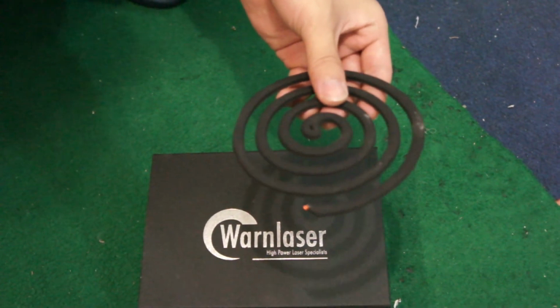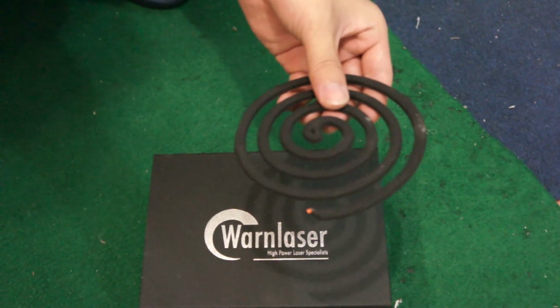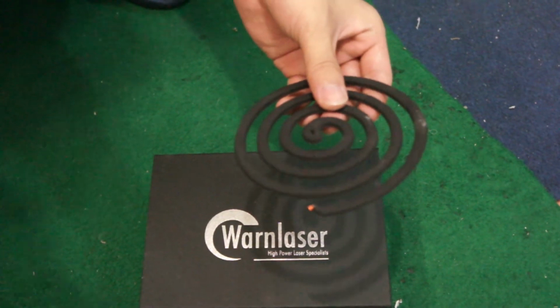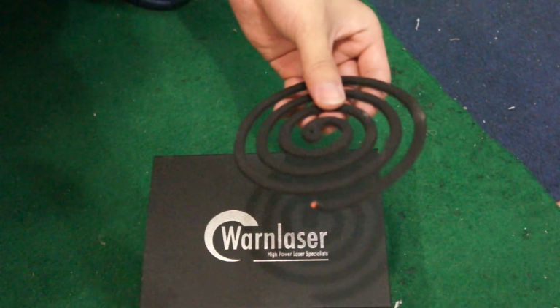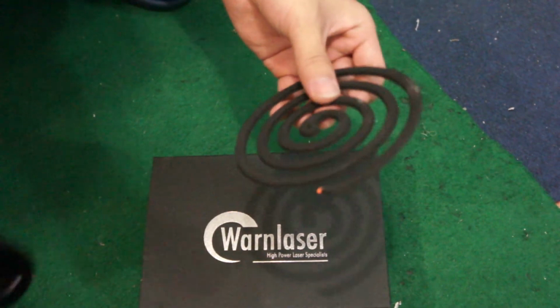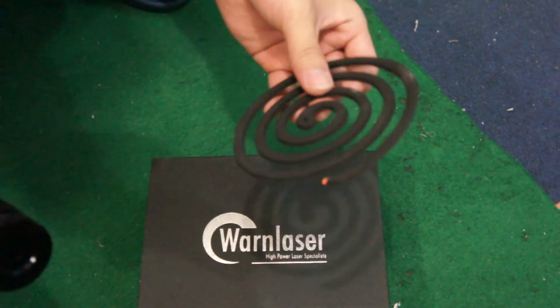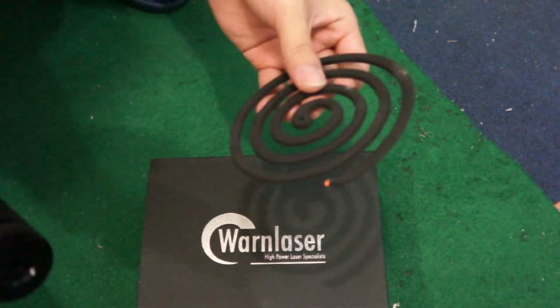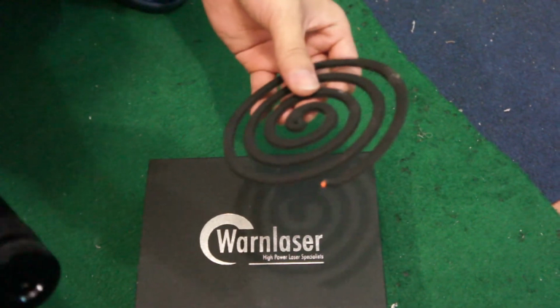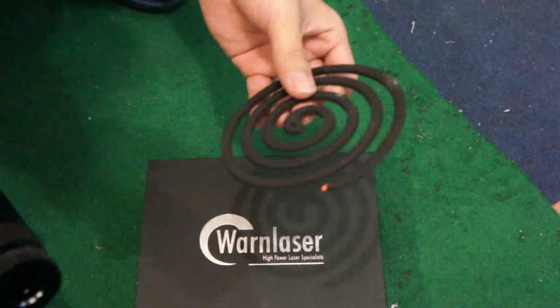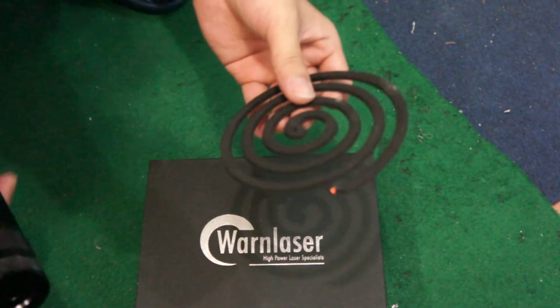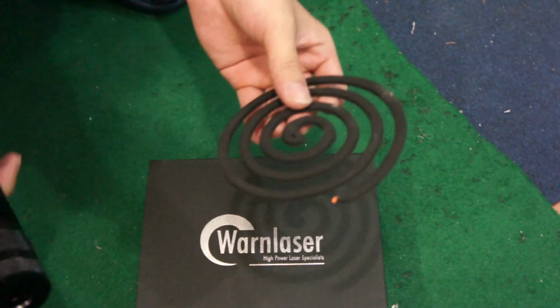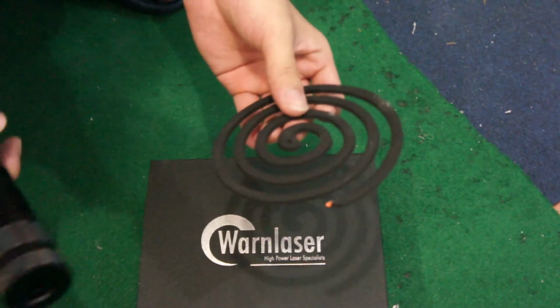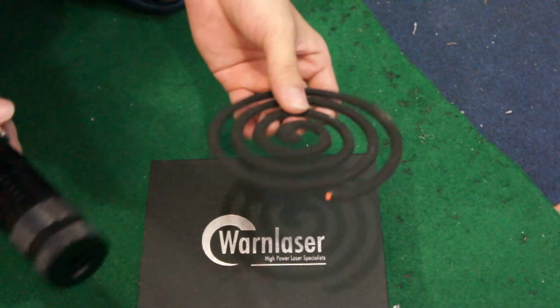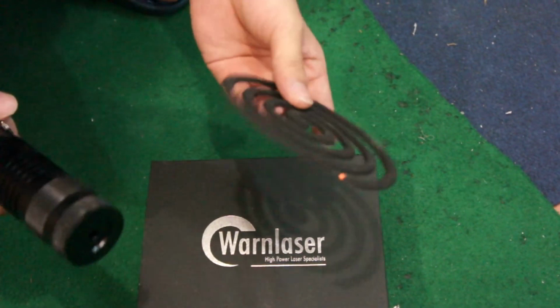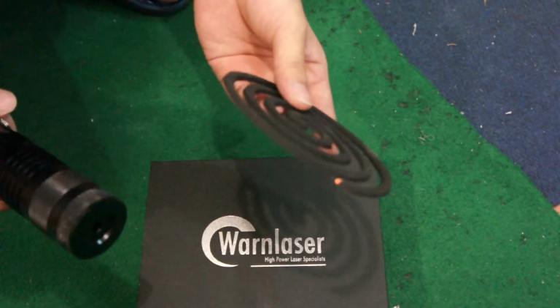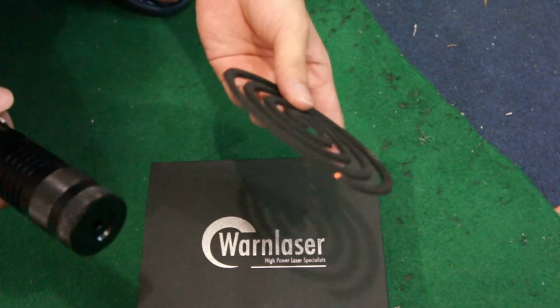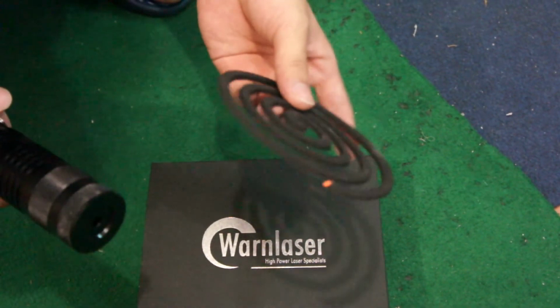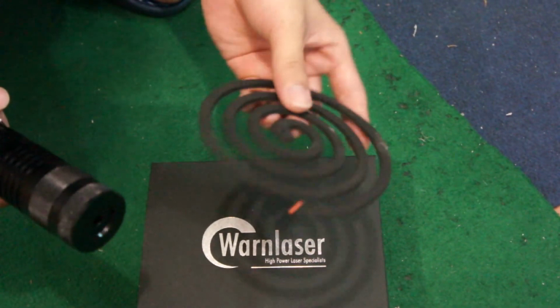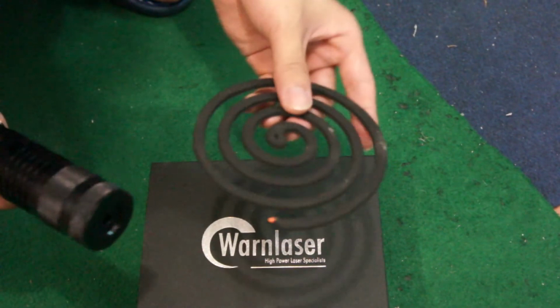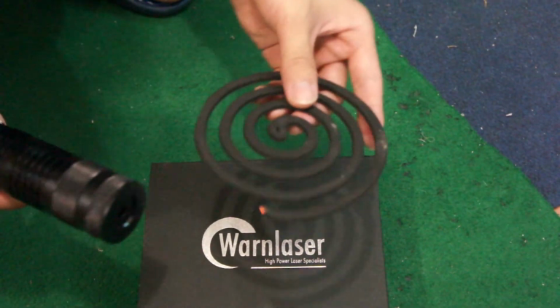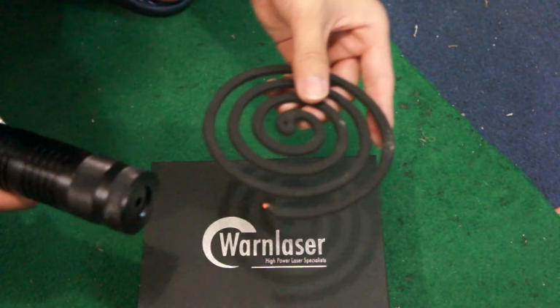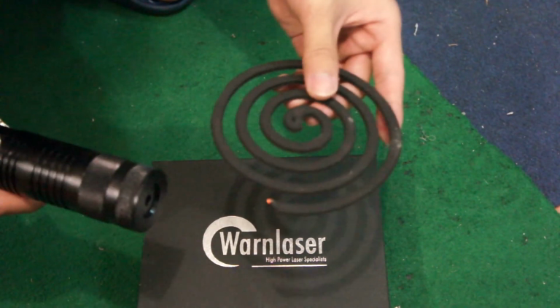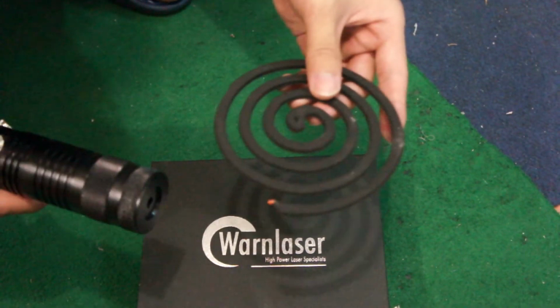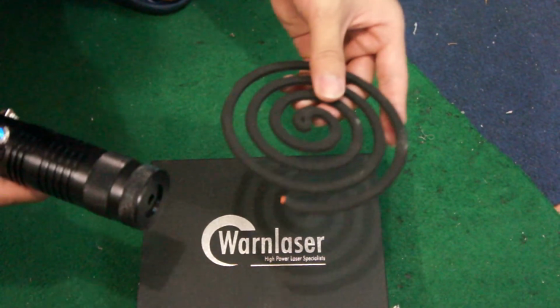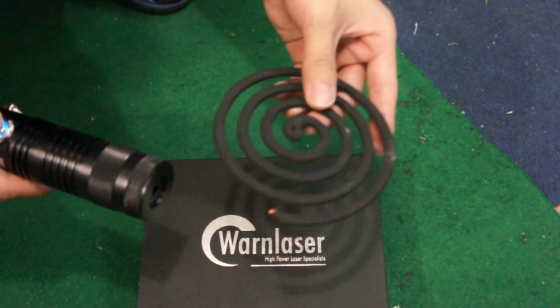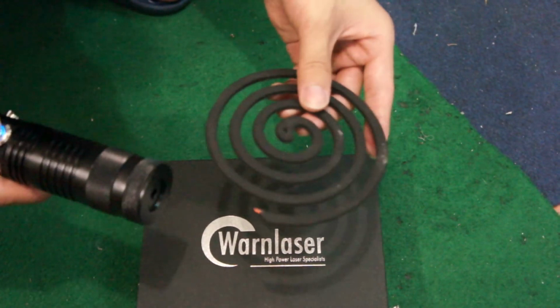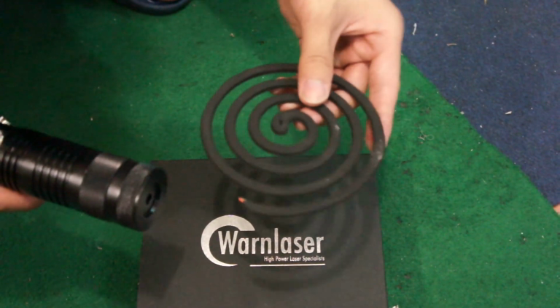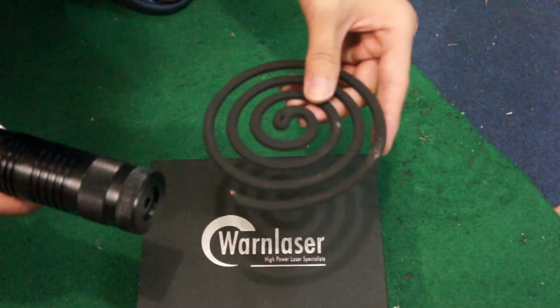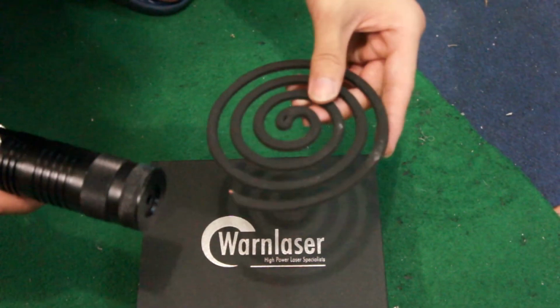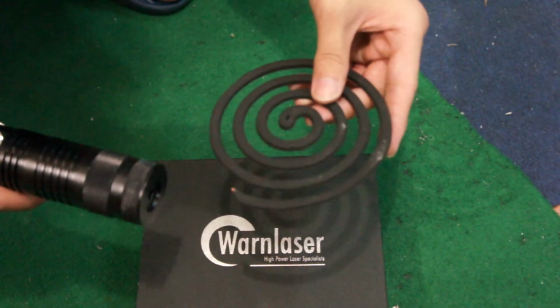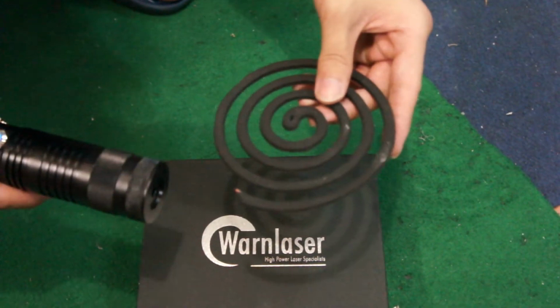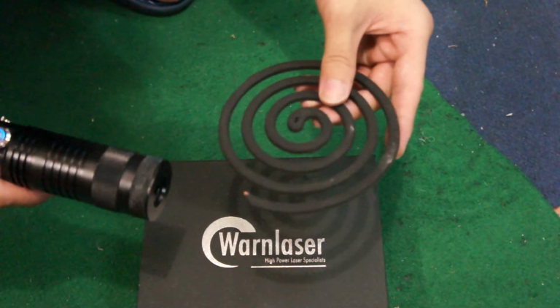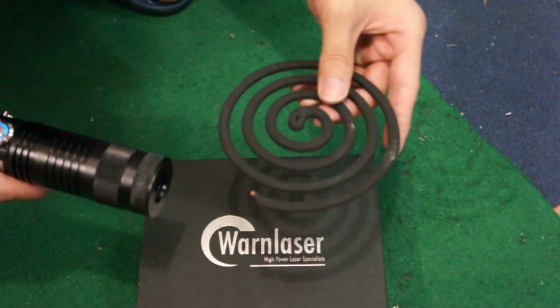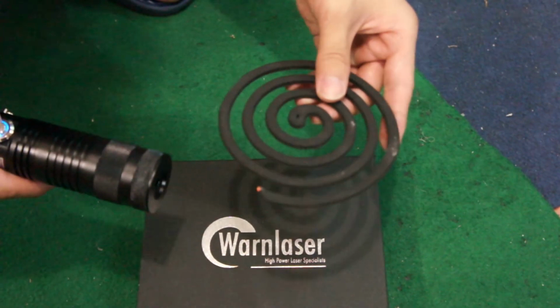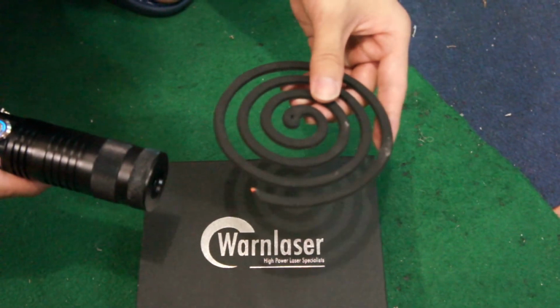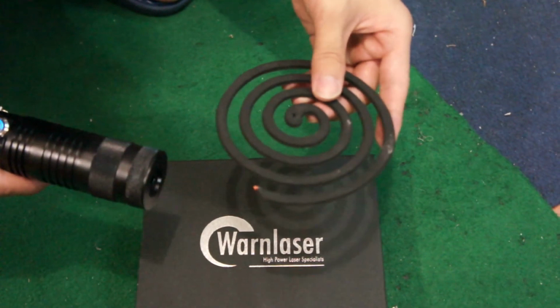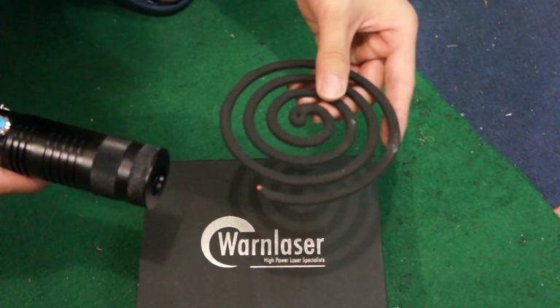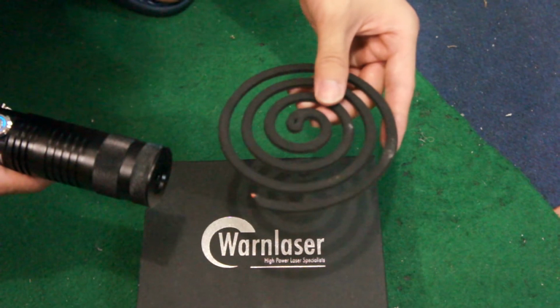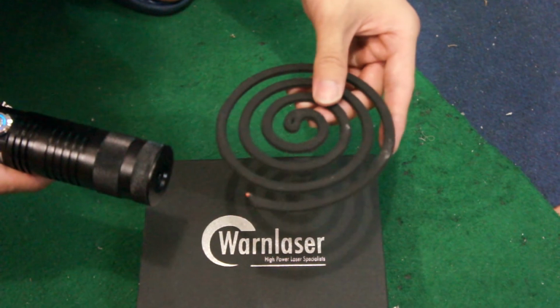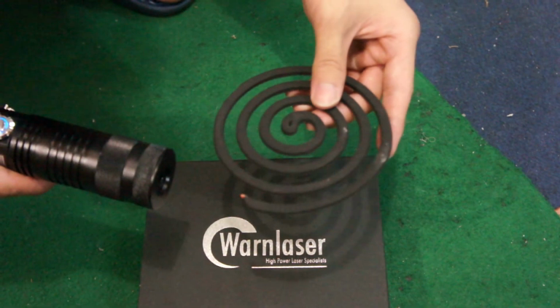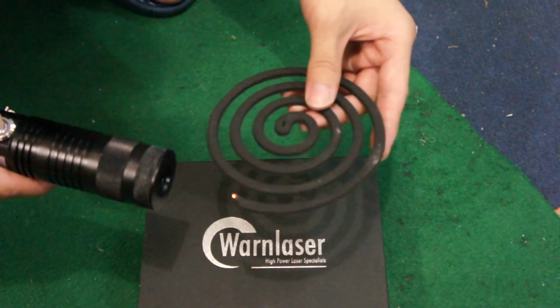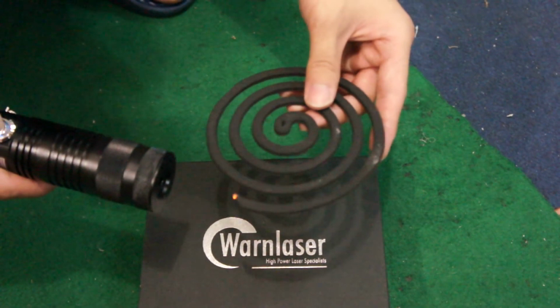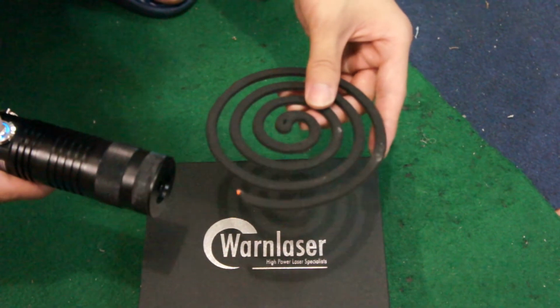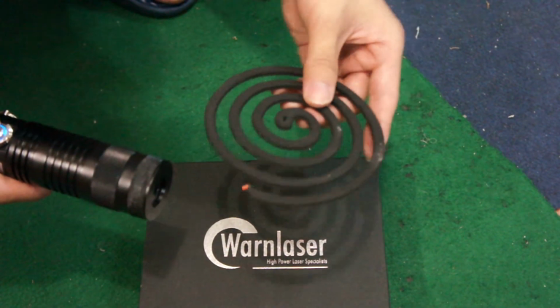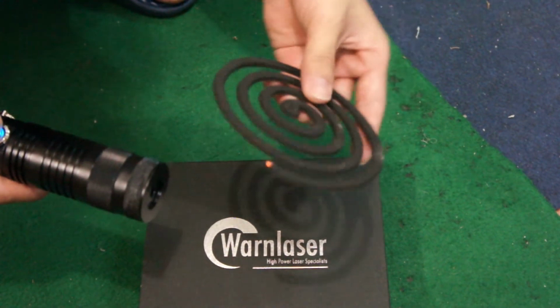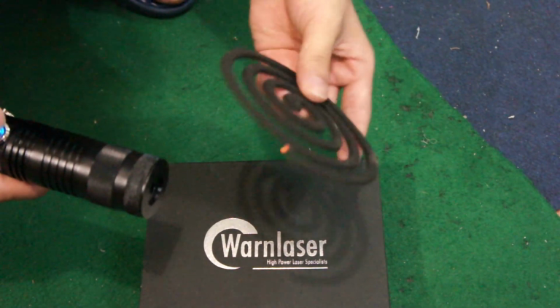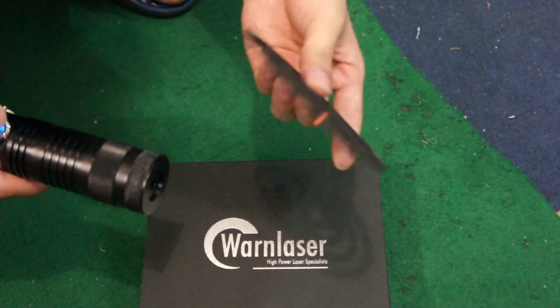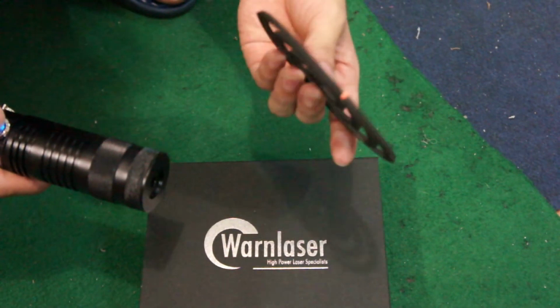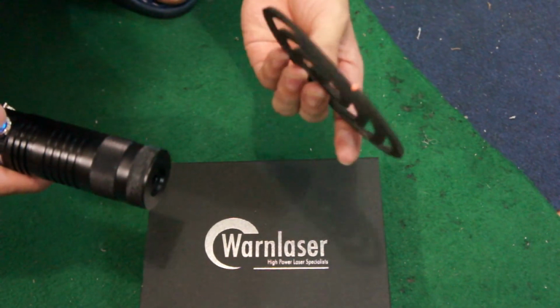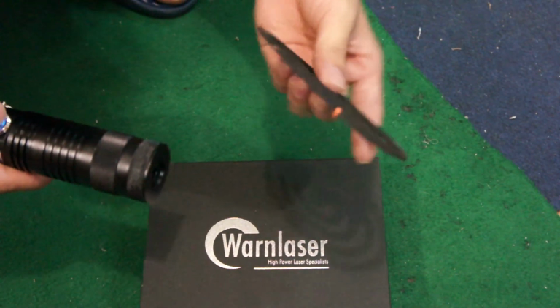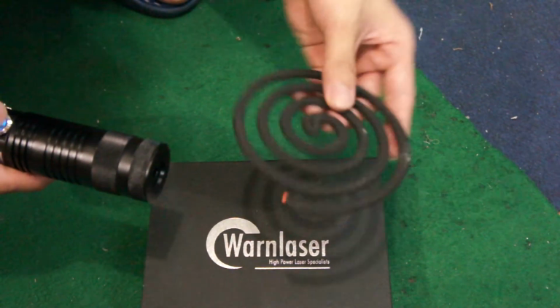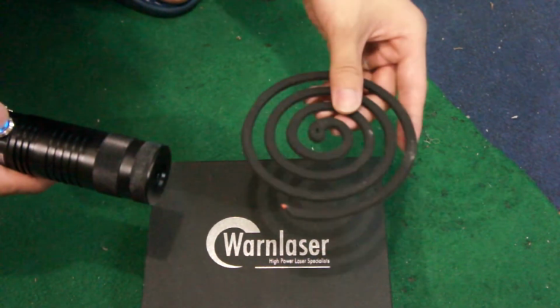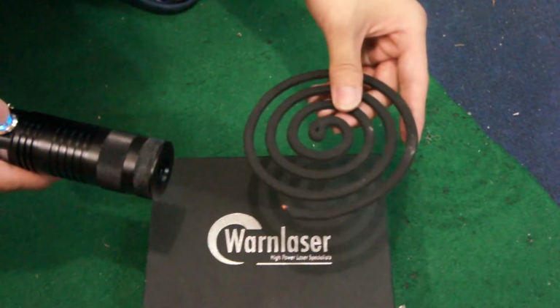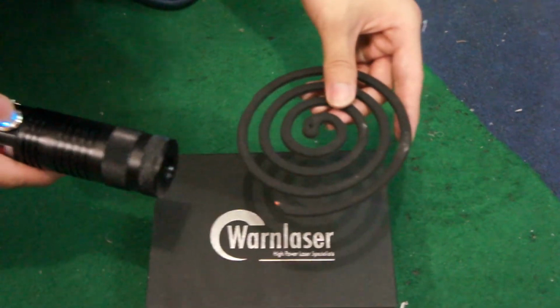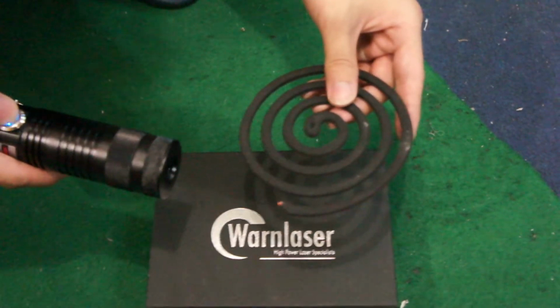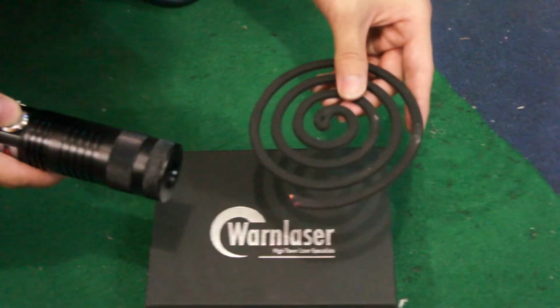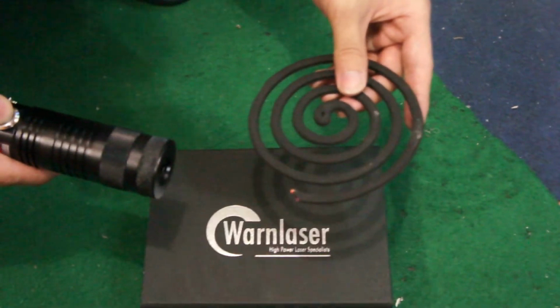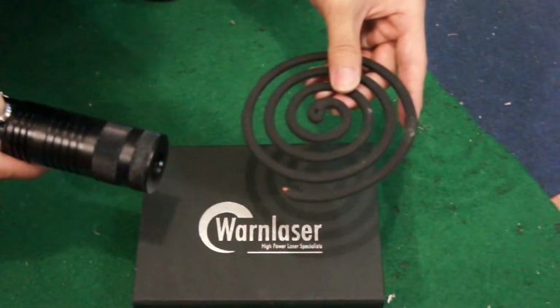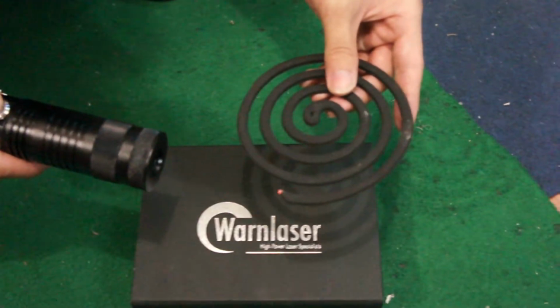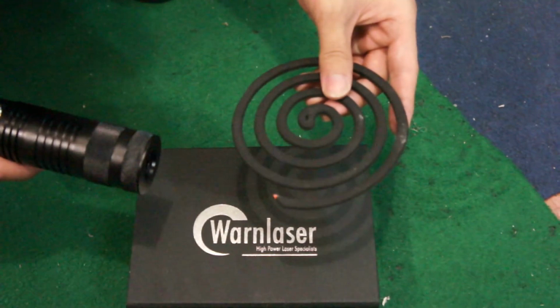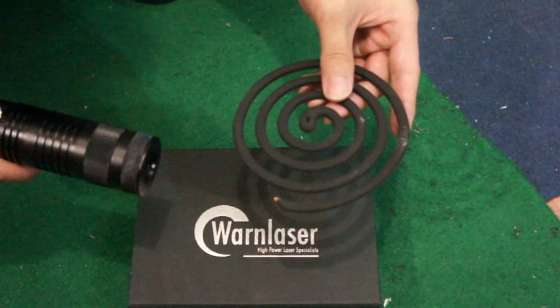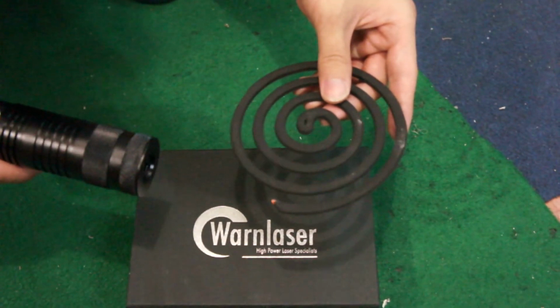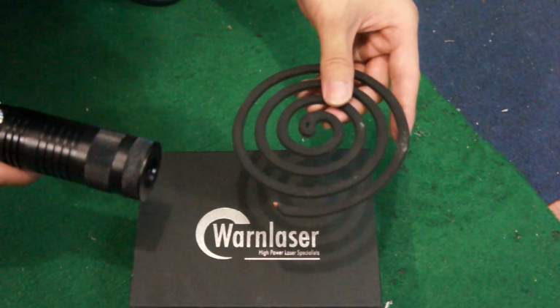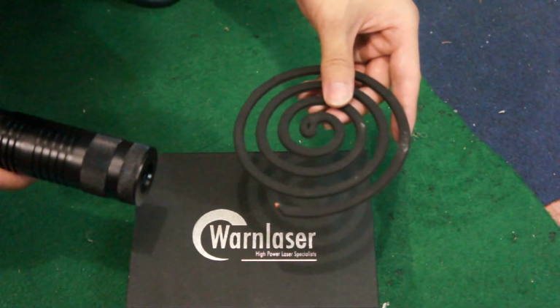Maybe you don't have this kind of coil, but please do not point it at anything higher-powered or dangerous. Otherwise we can't help you at all. Thank you.